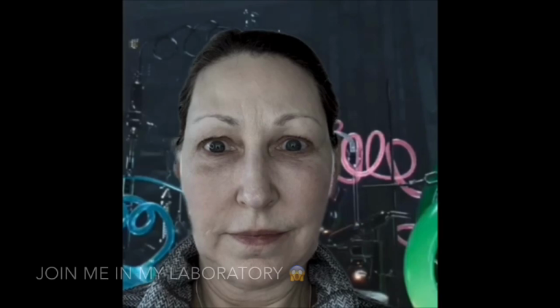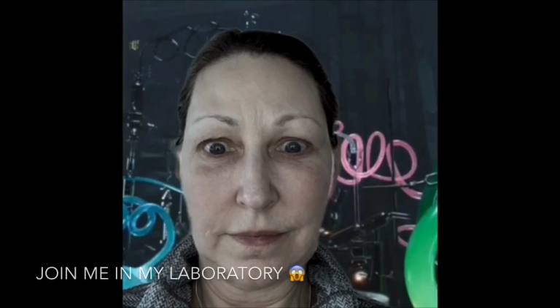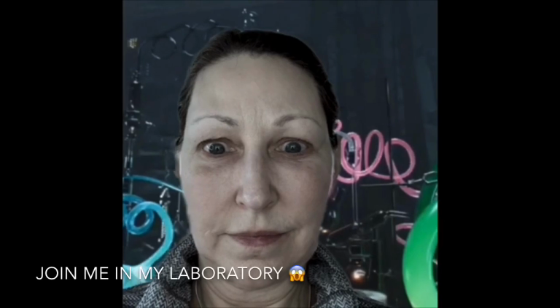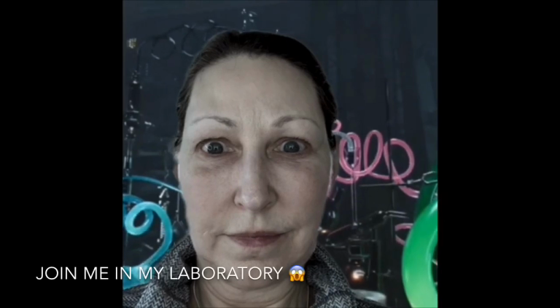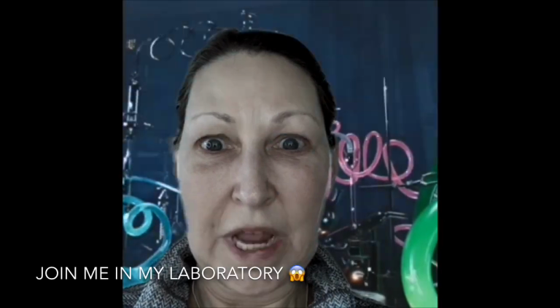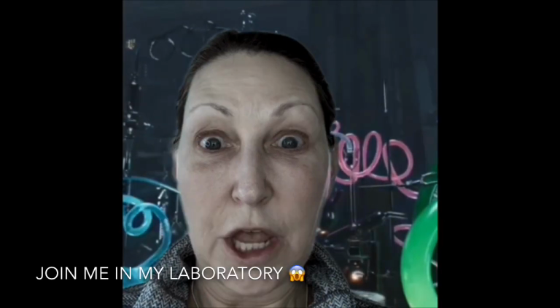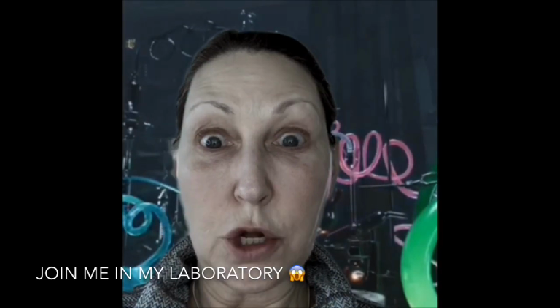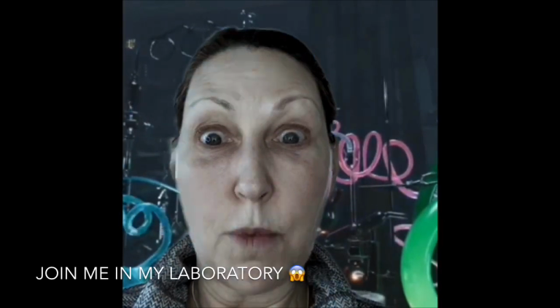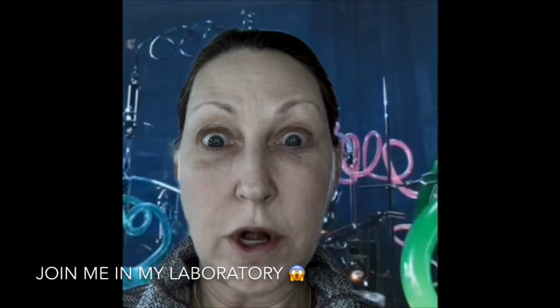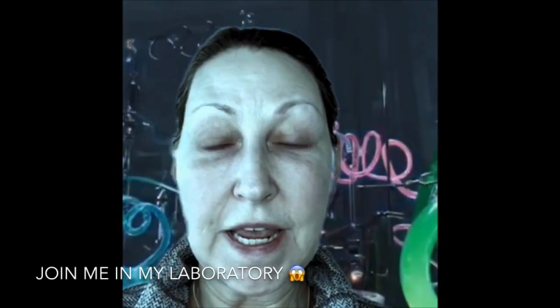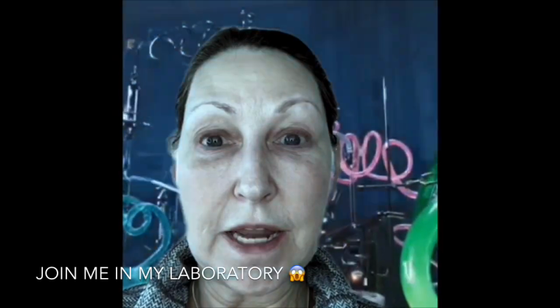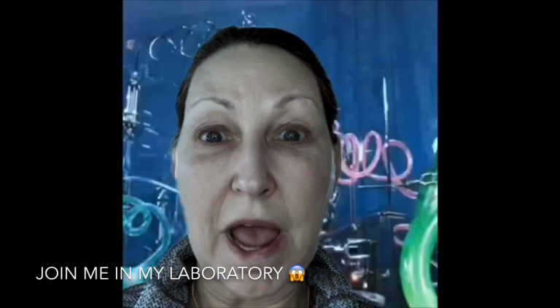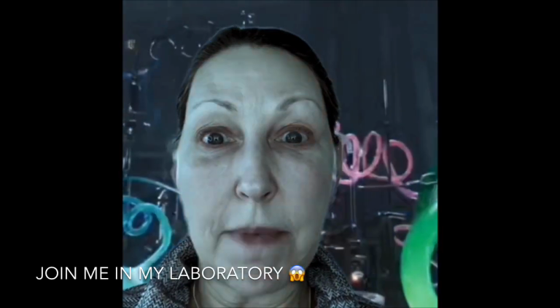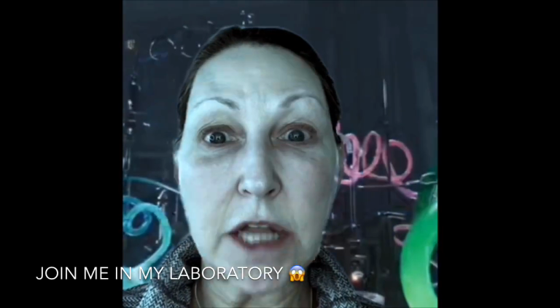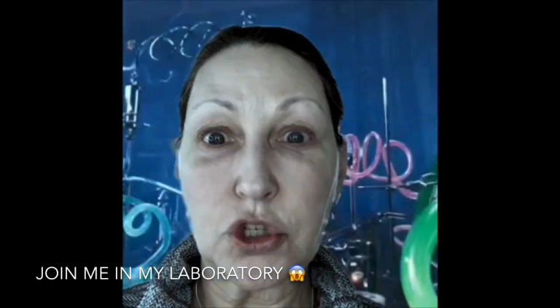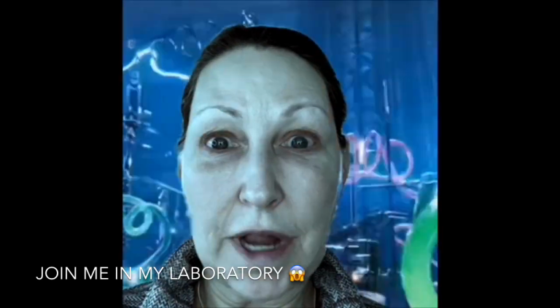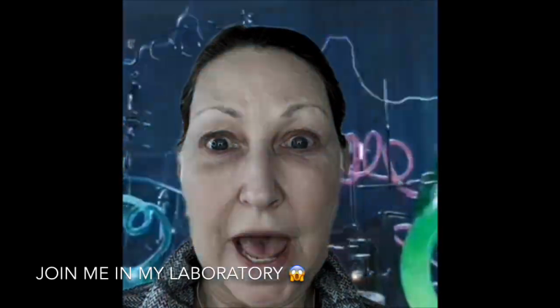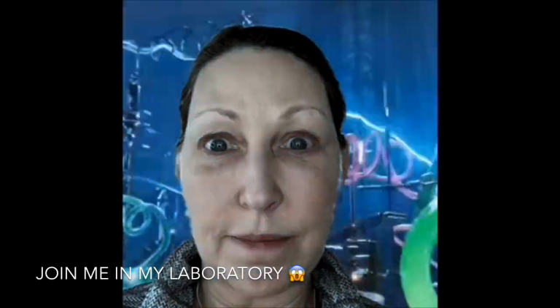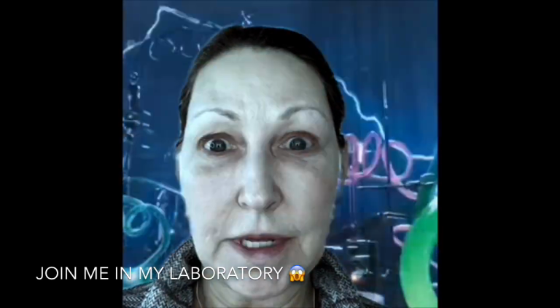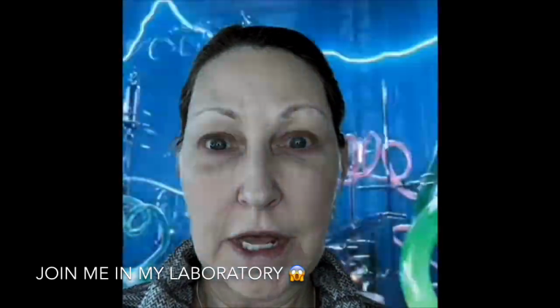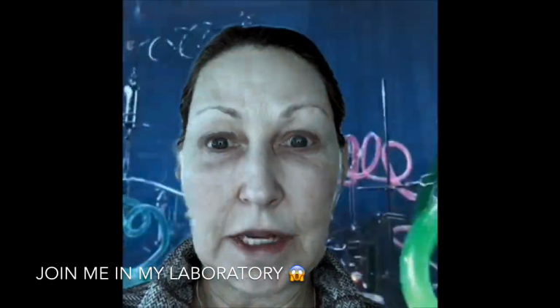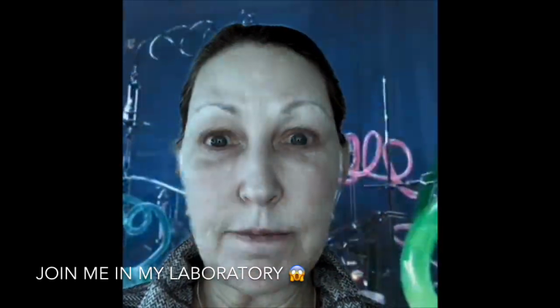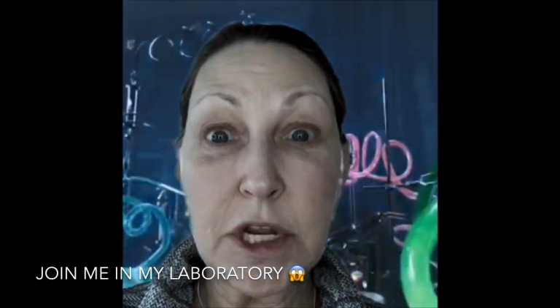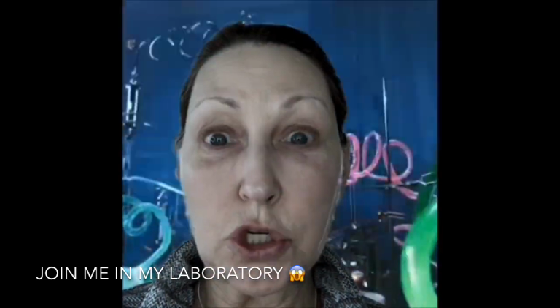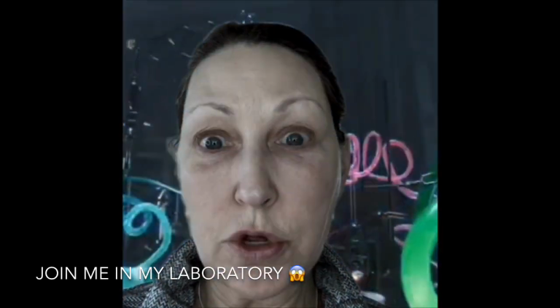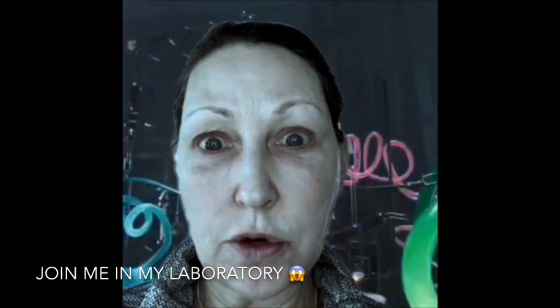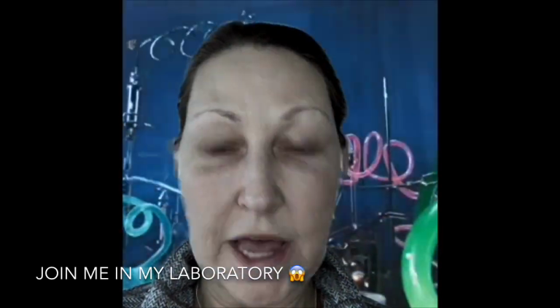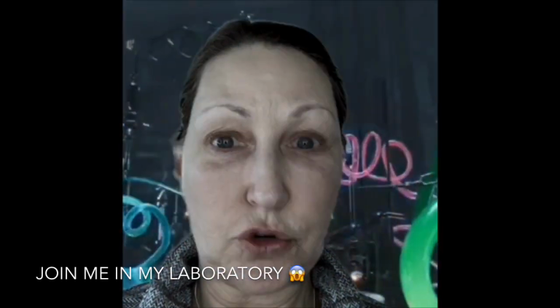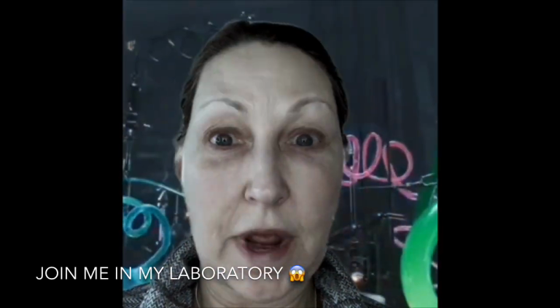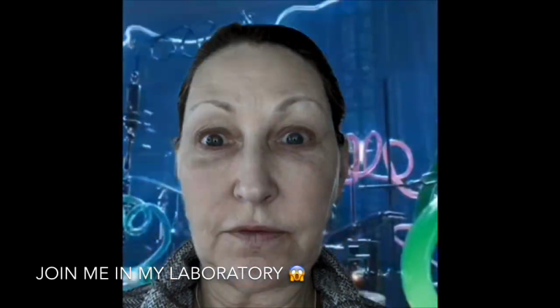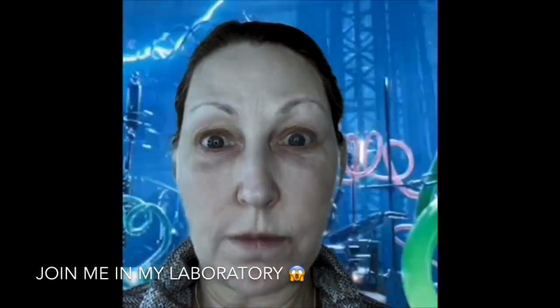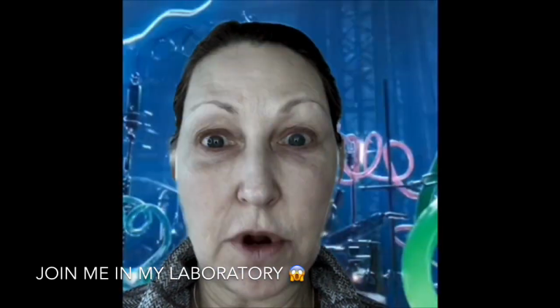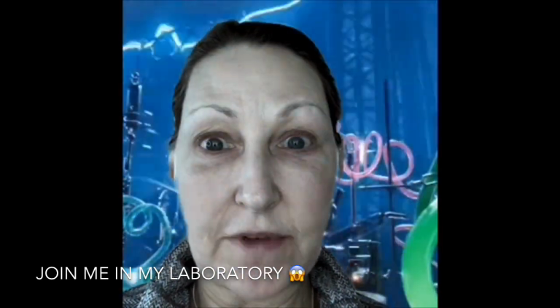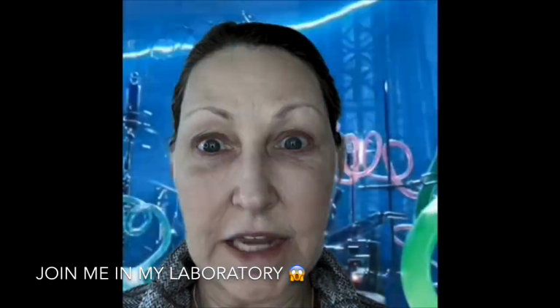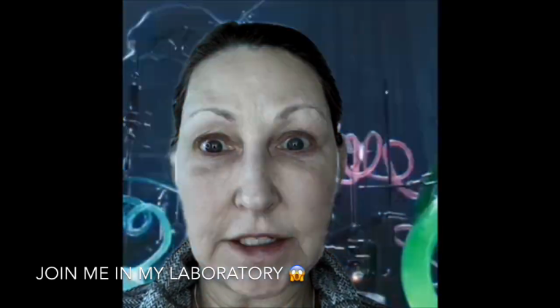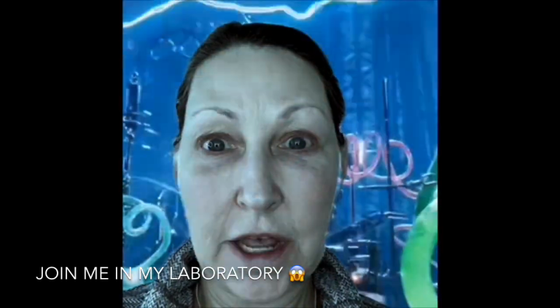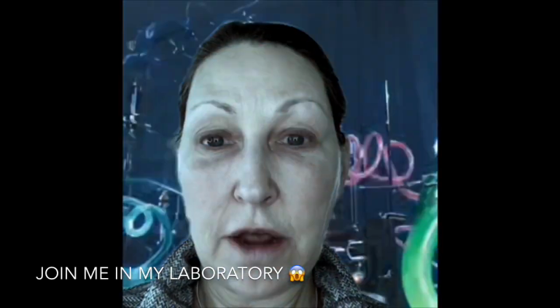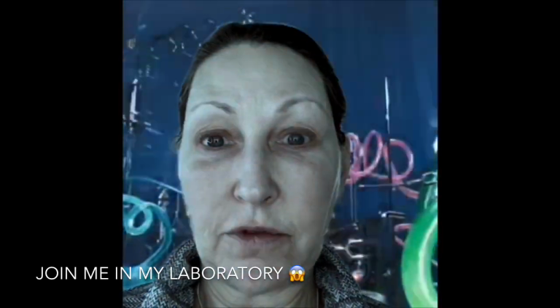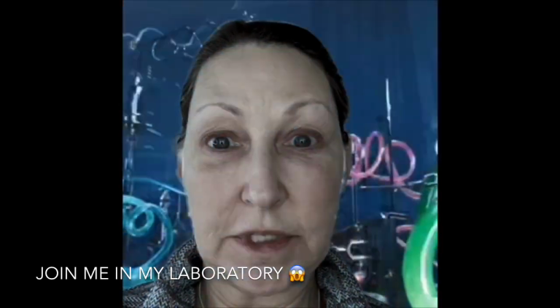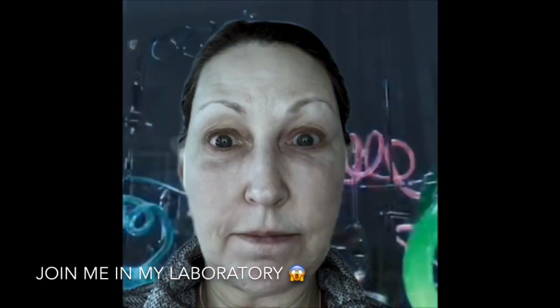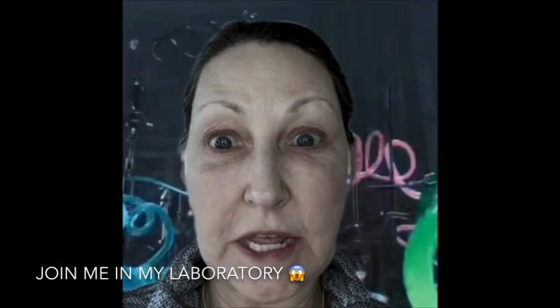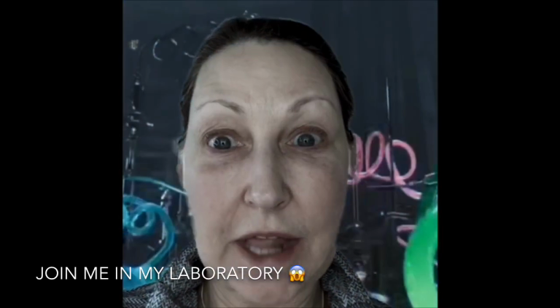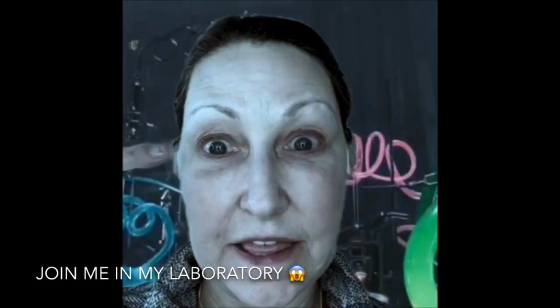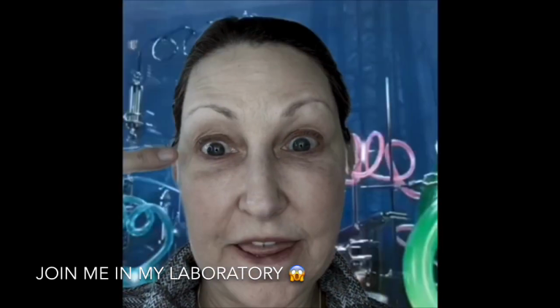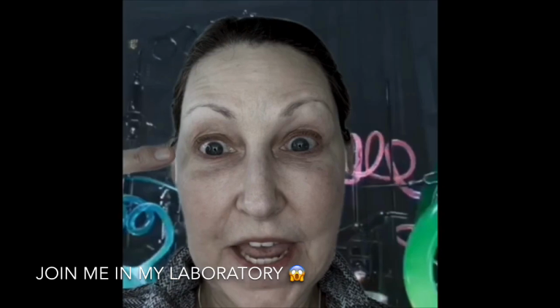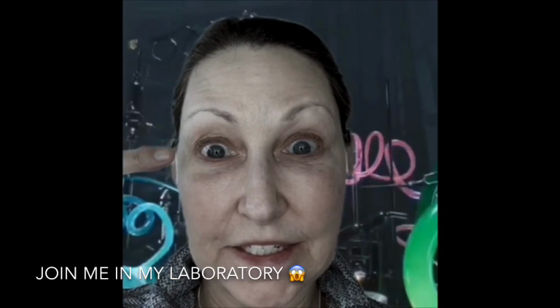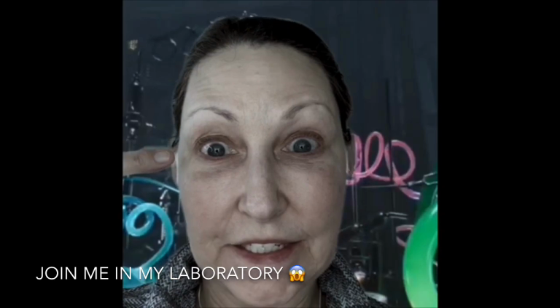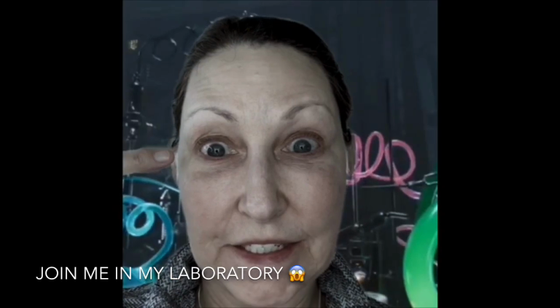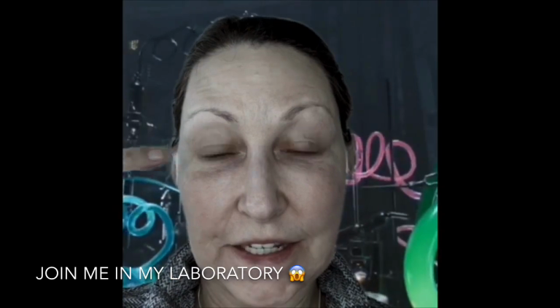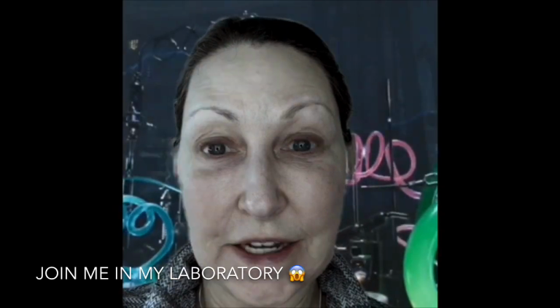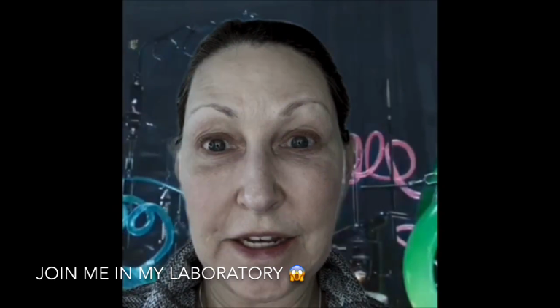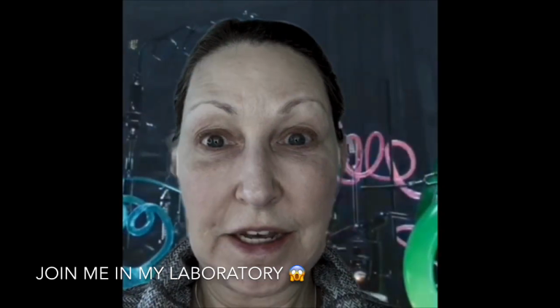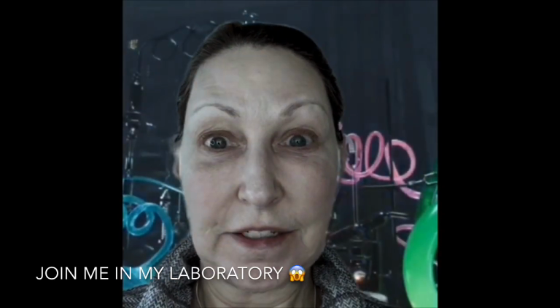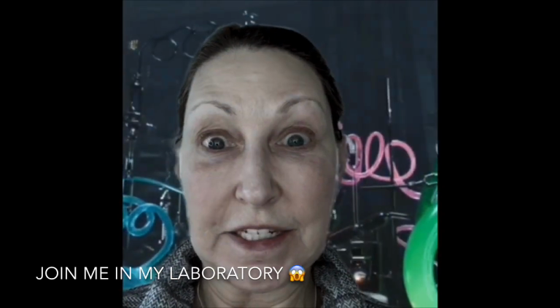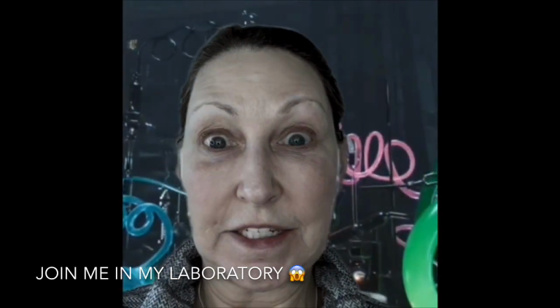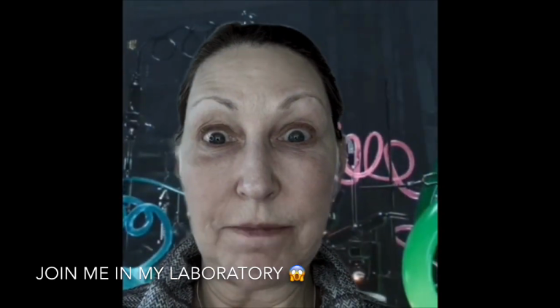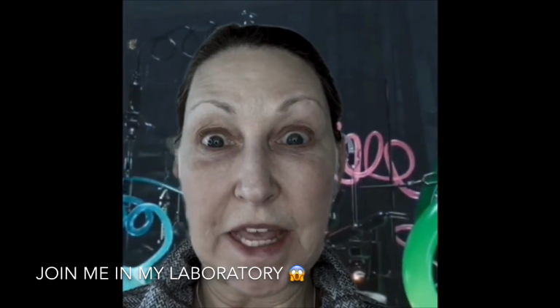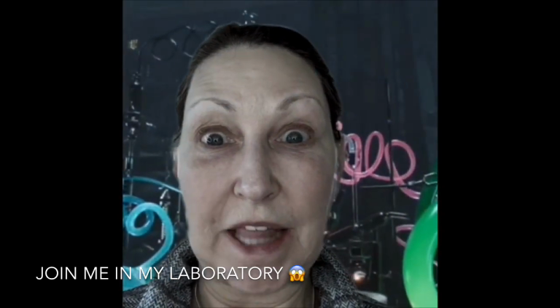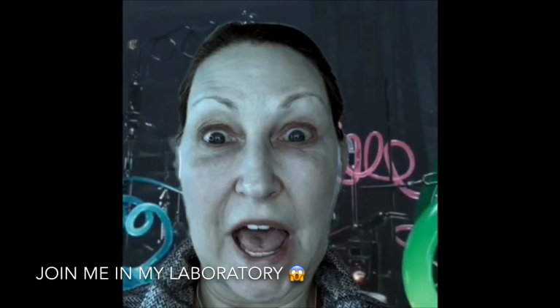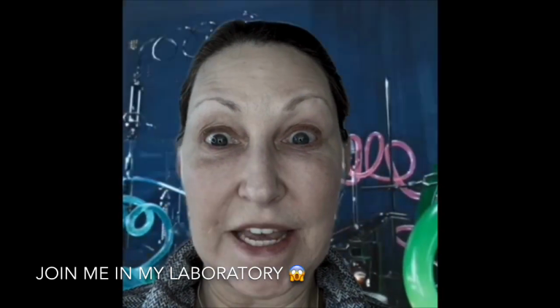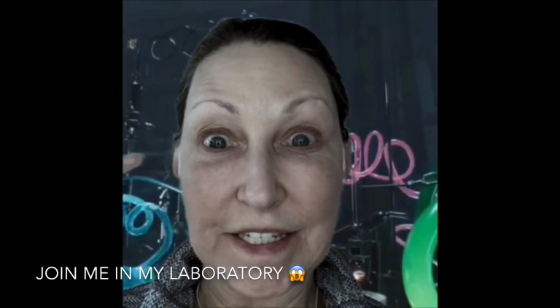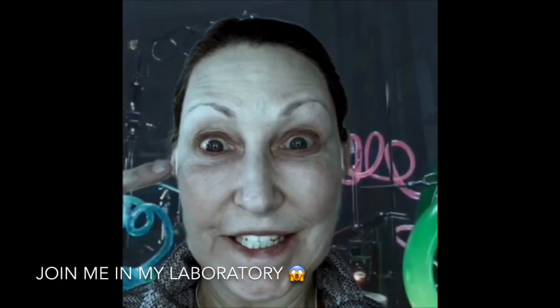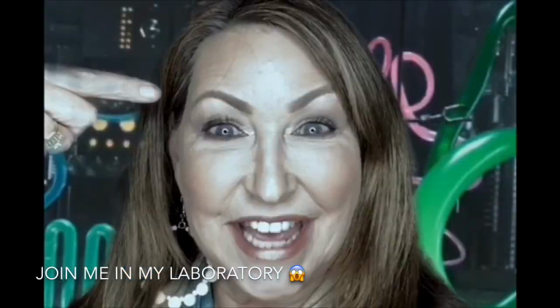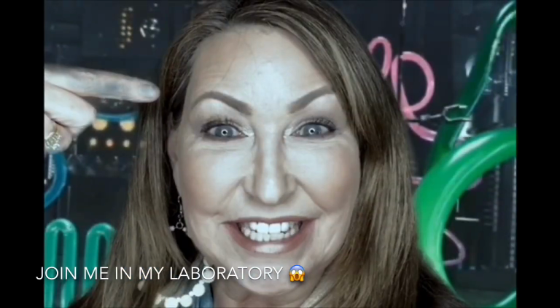Good morning from my monster lab. Let me show you how to transform your face from something like this to something like this.